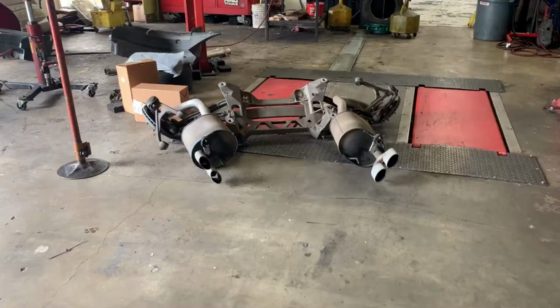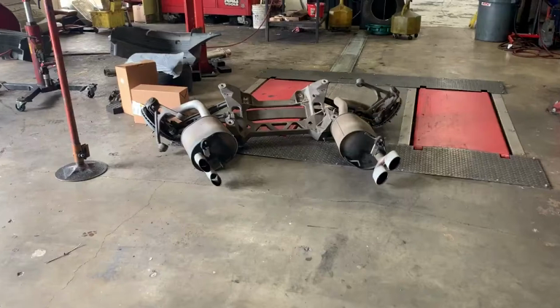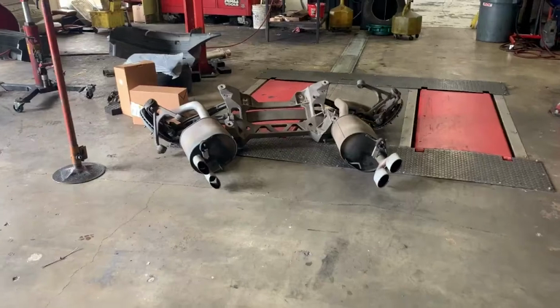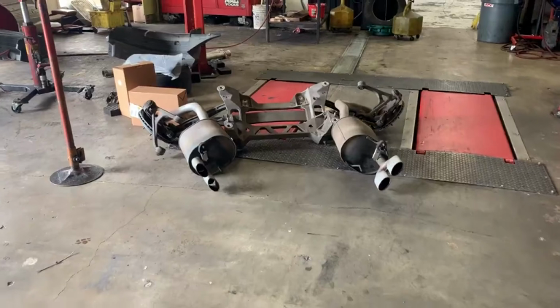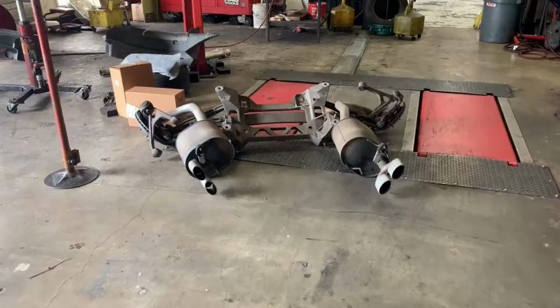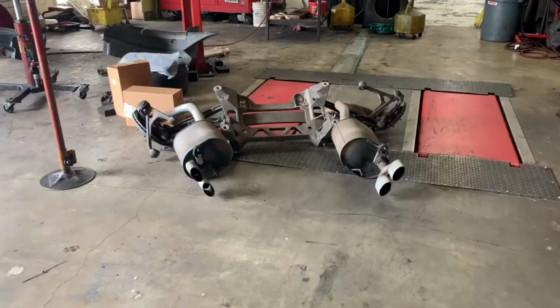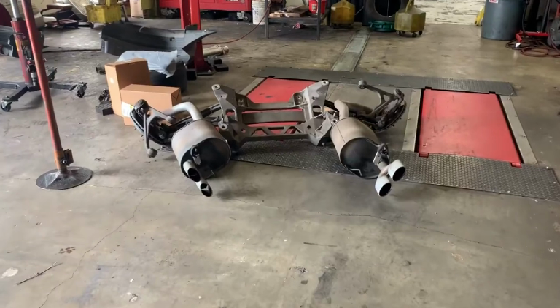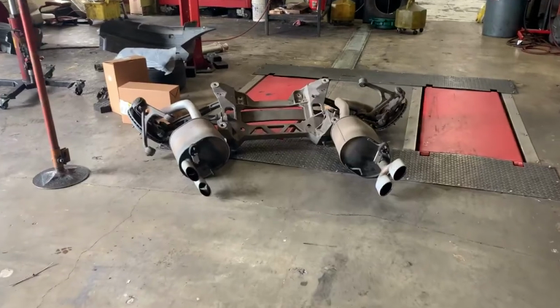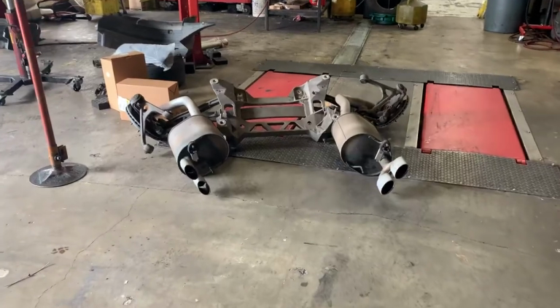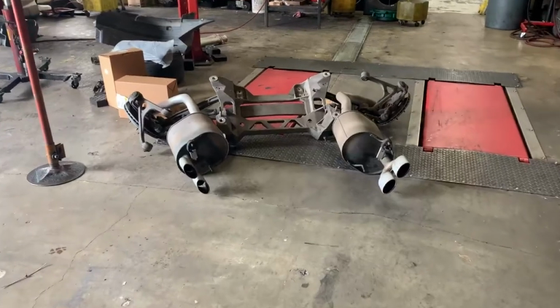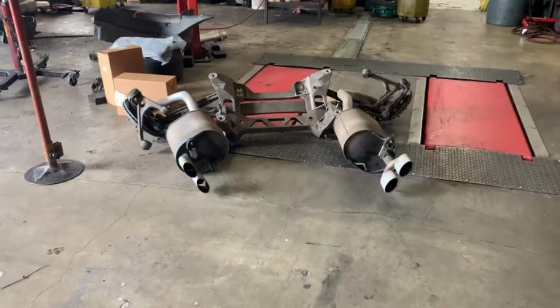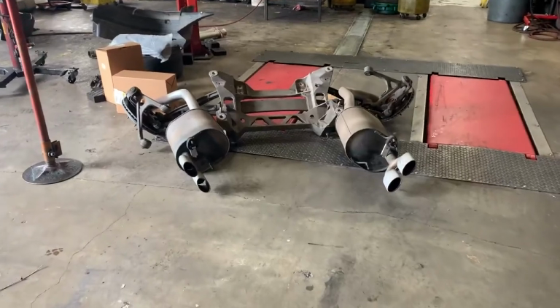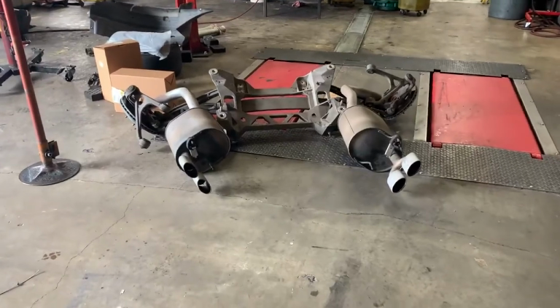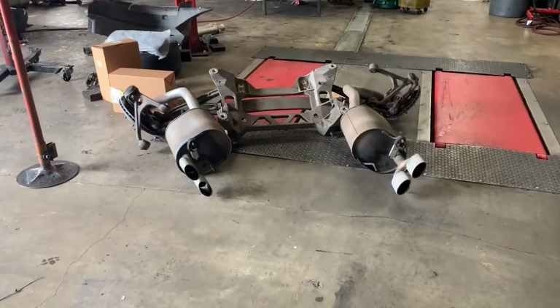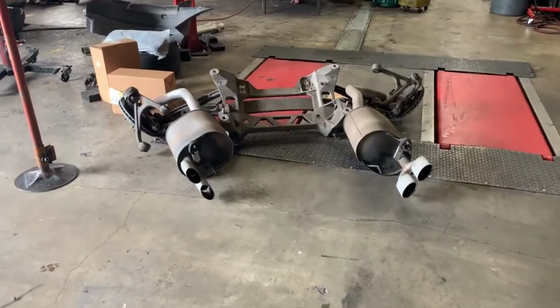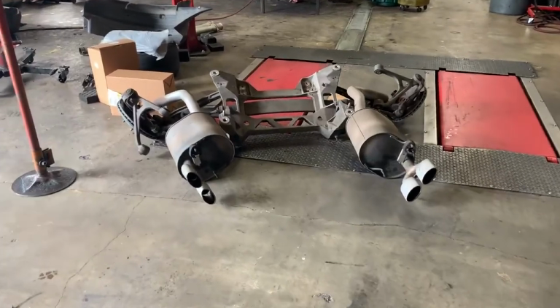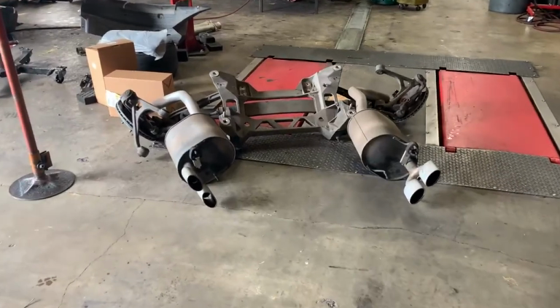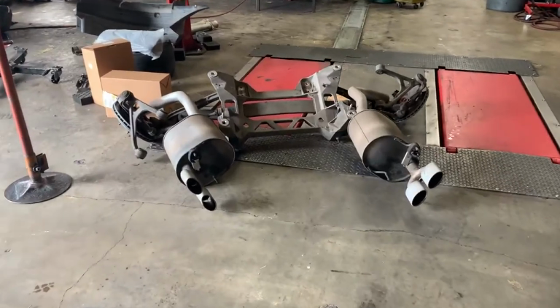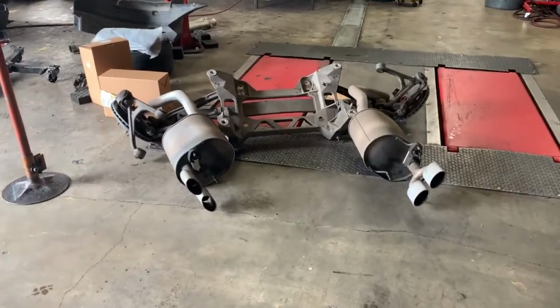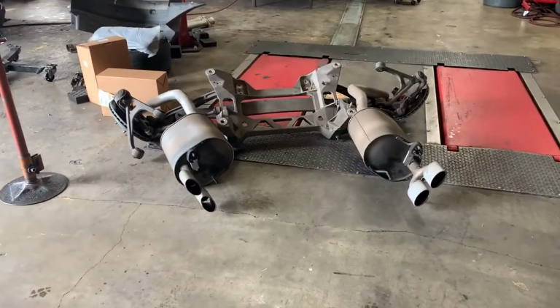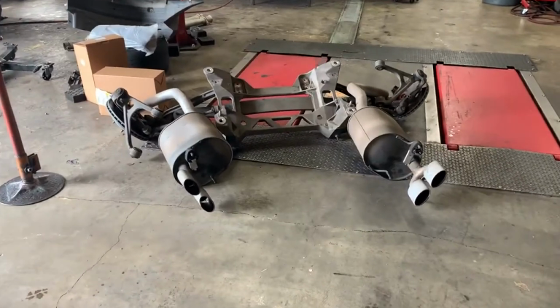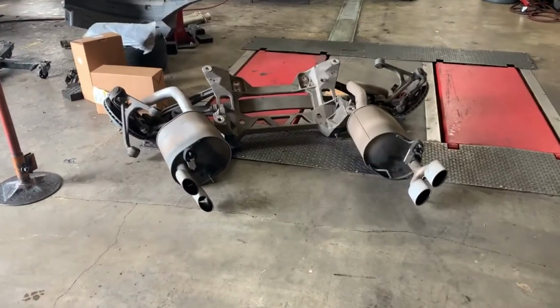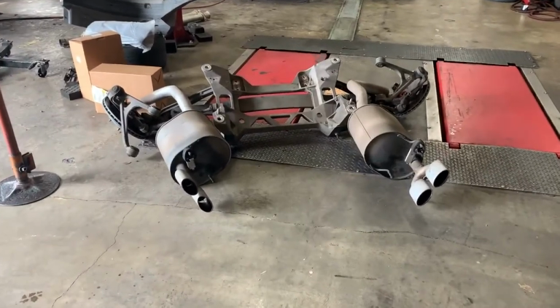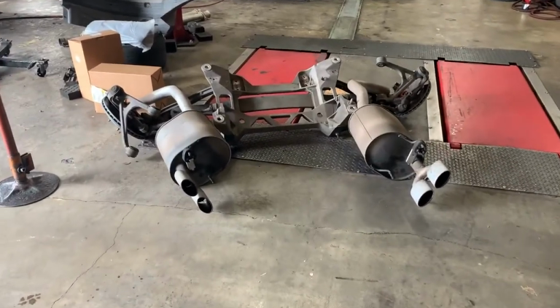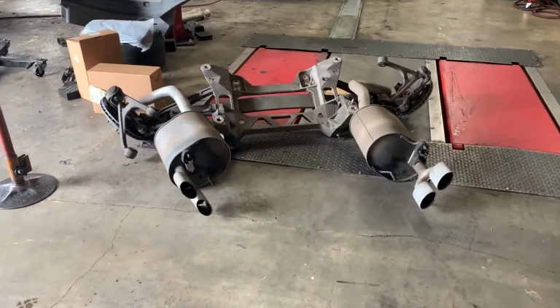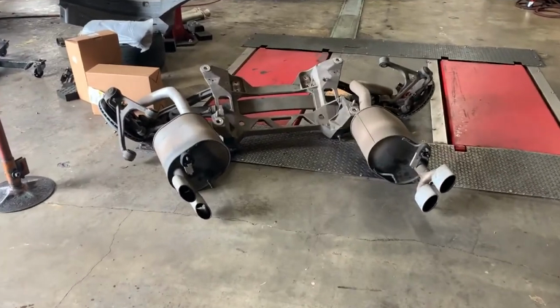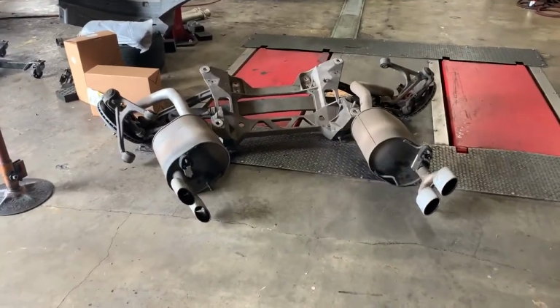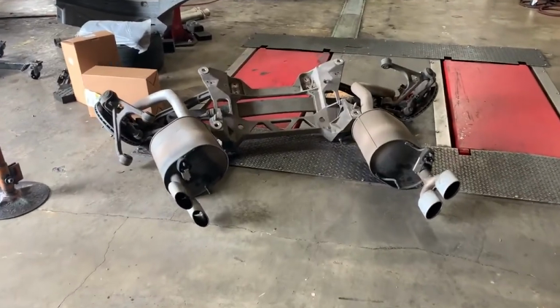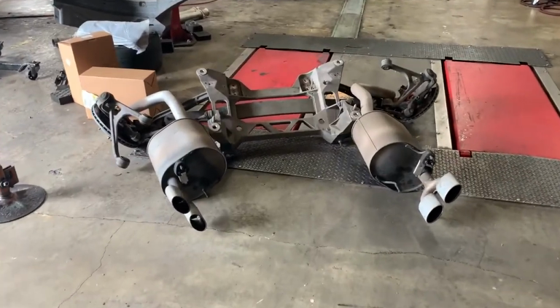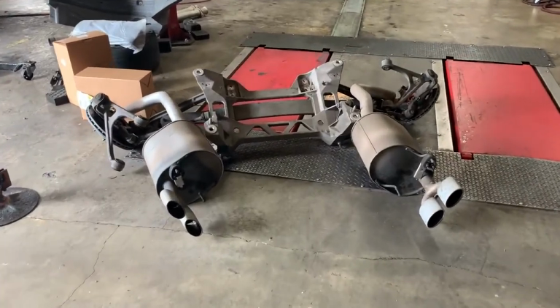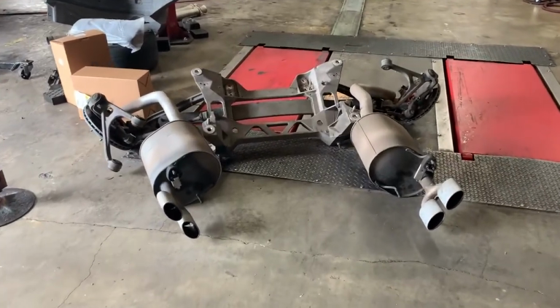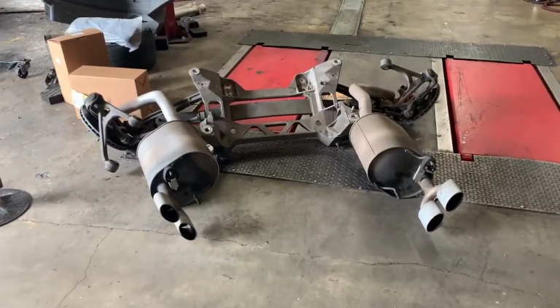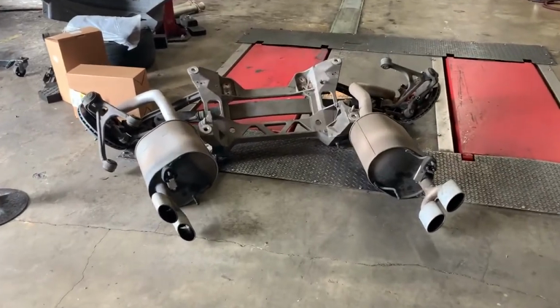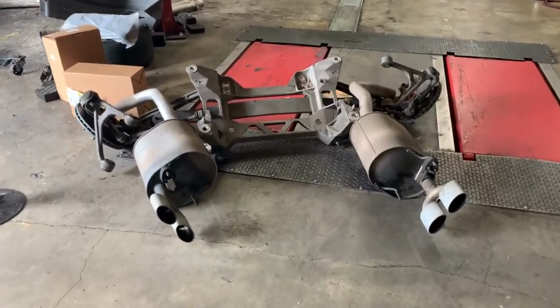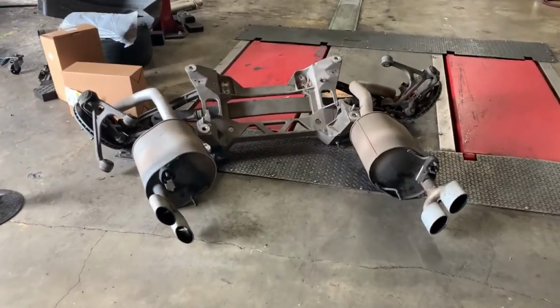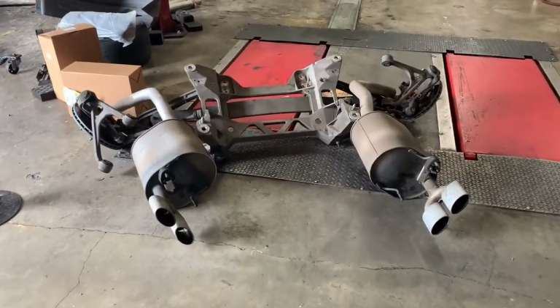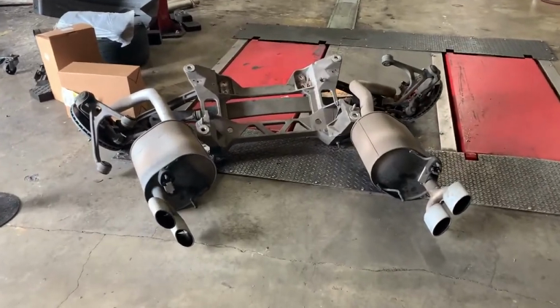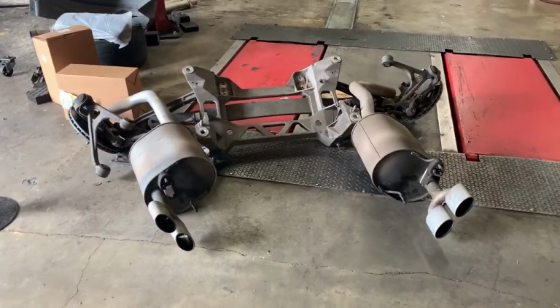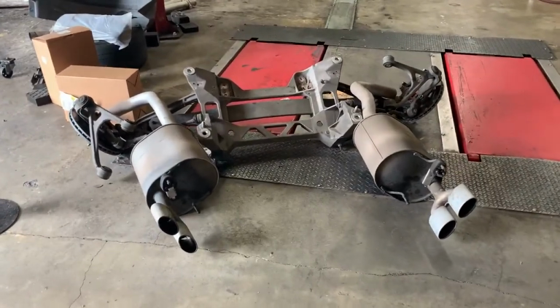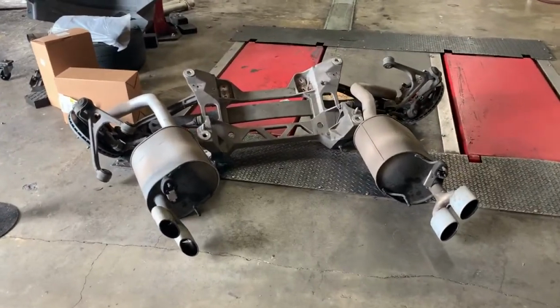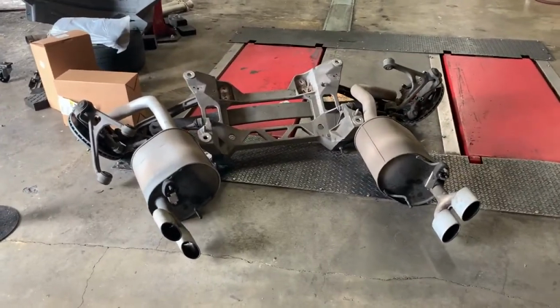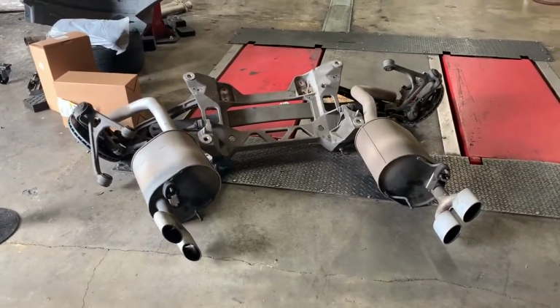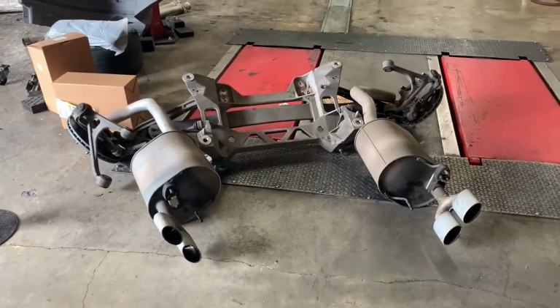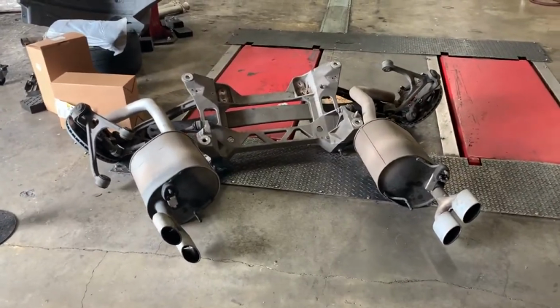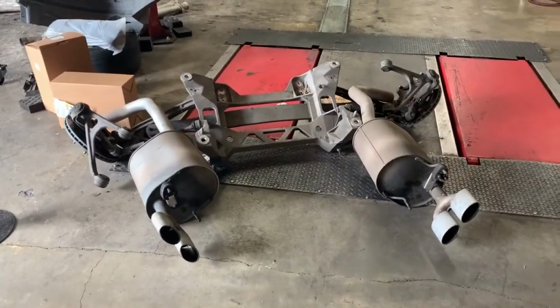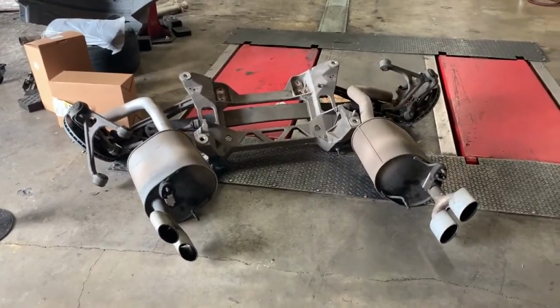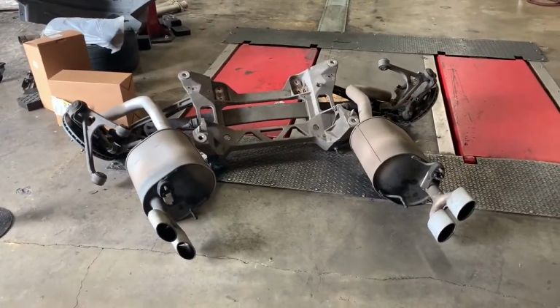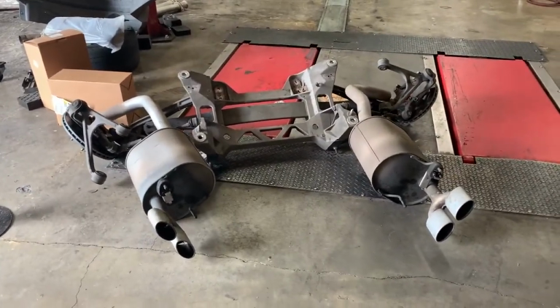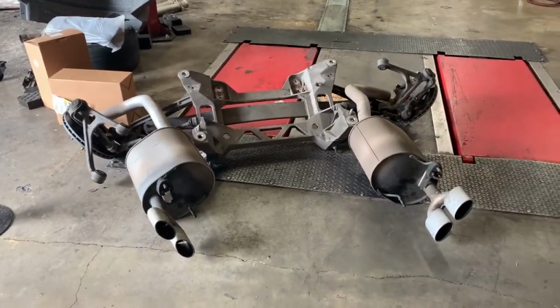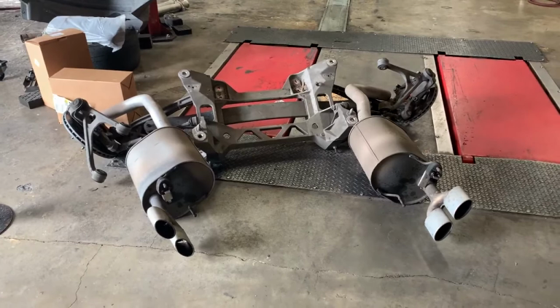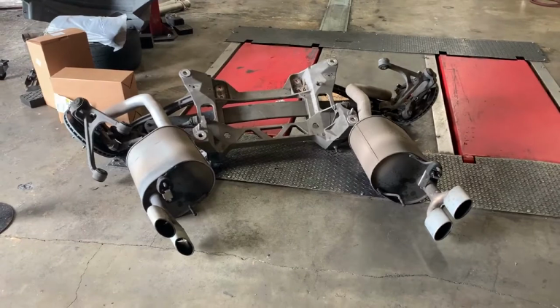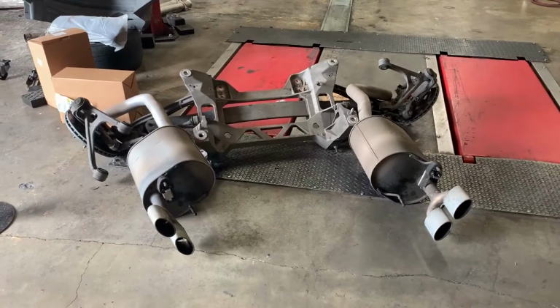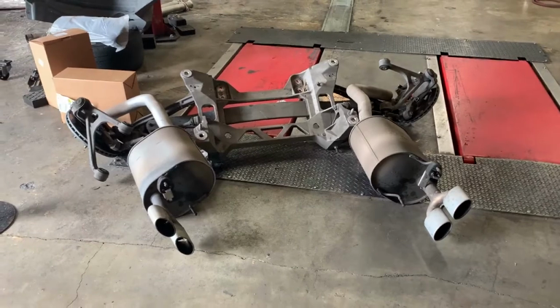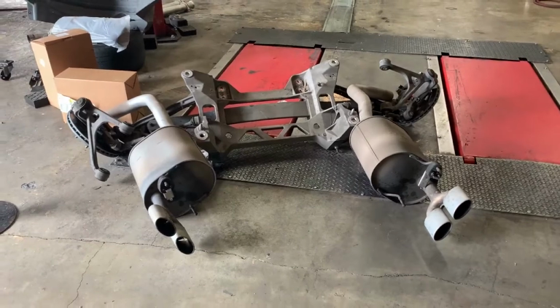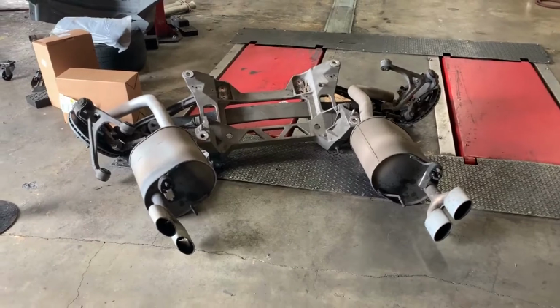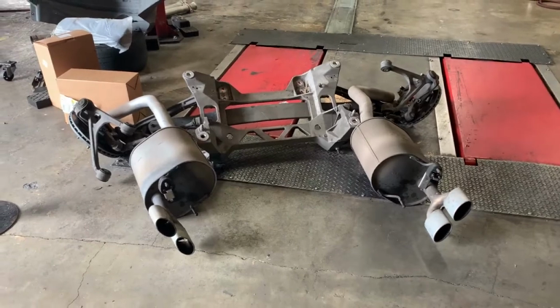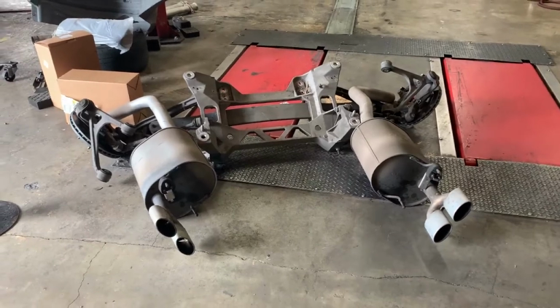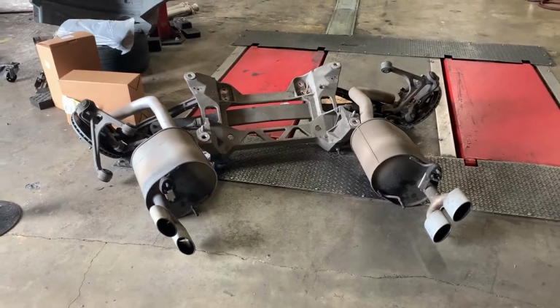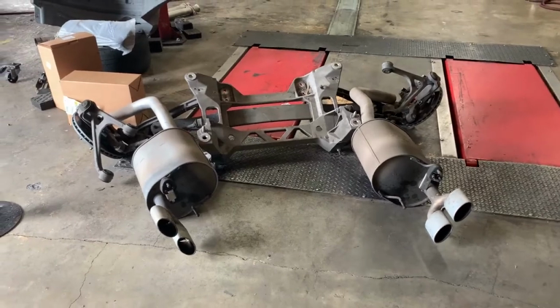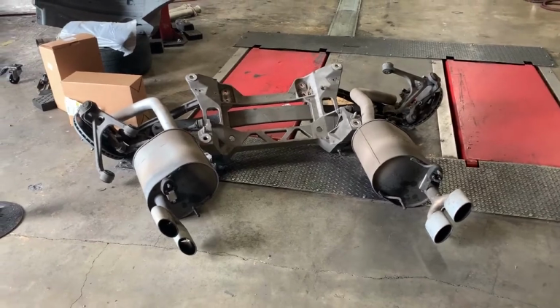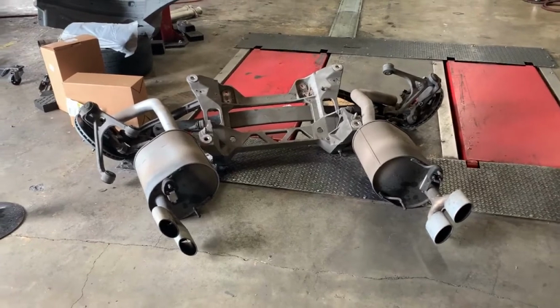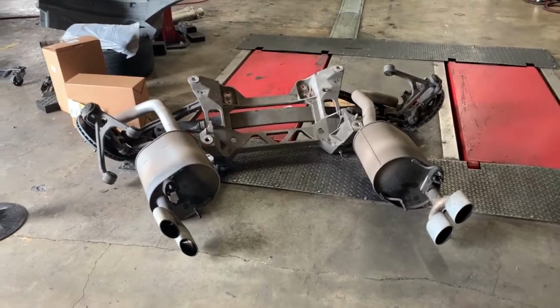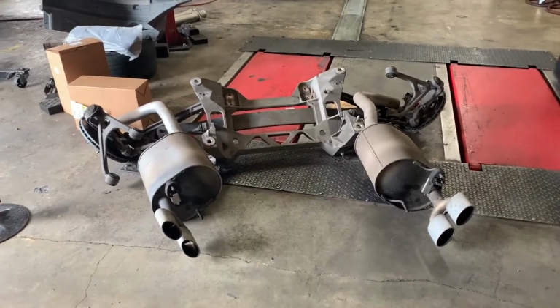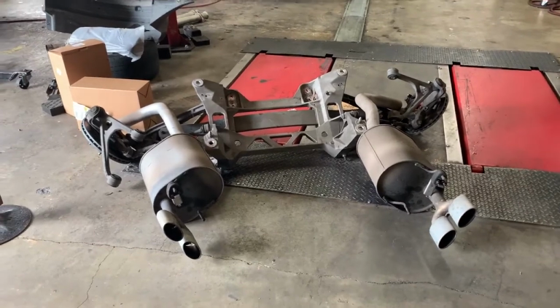This is a companion piece to a post we had just recently about what it takes to replace the fuel pumps on a Cadillac XLR.